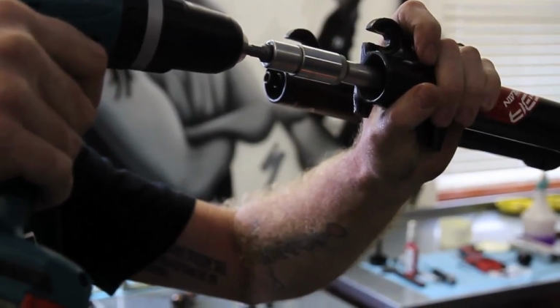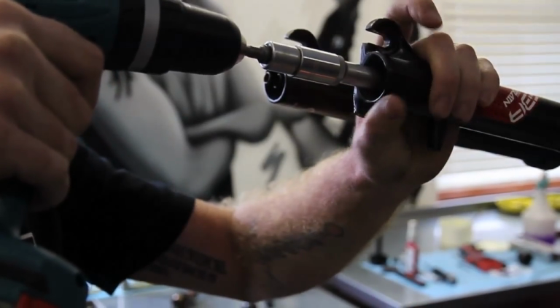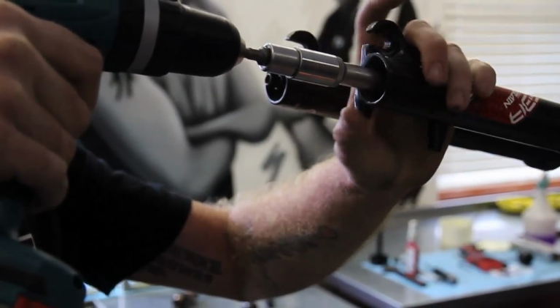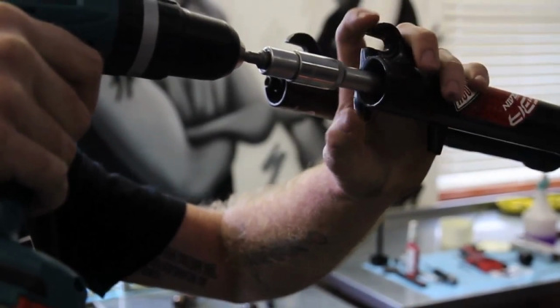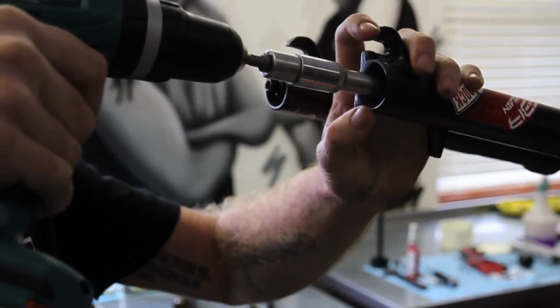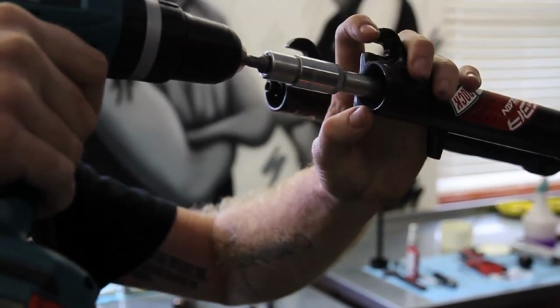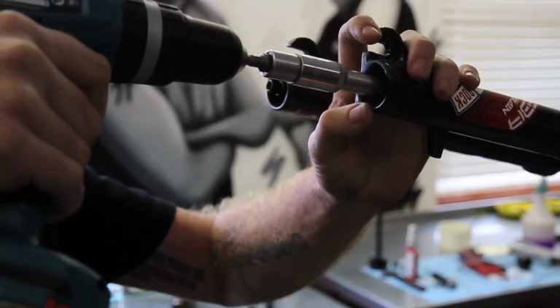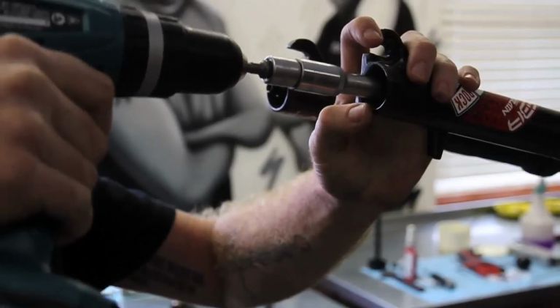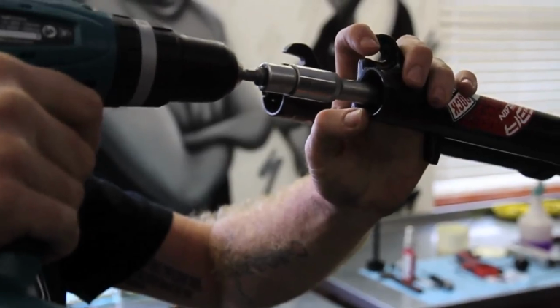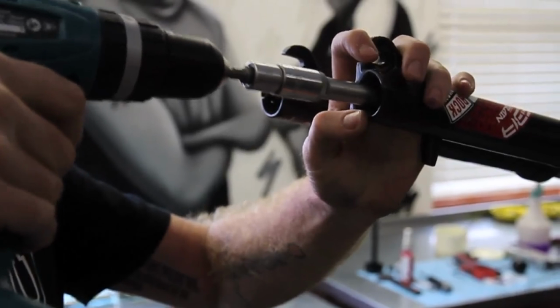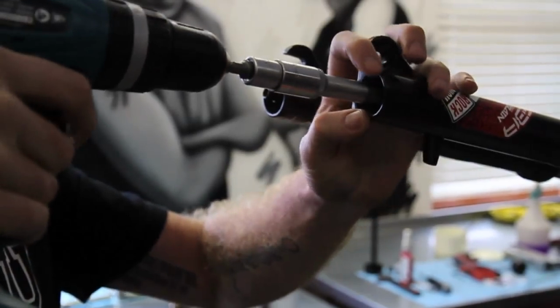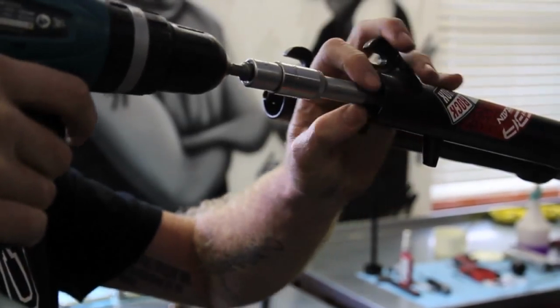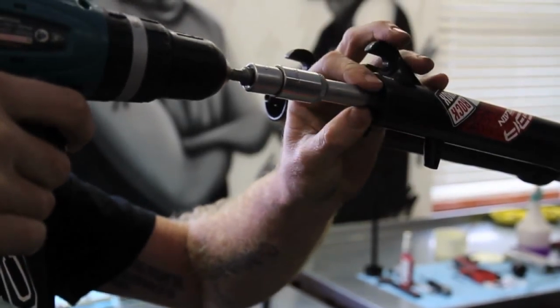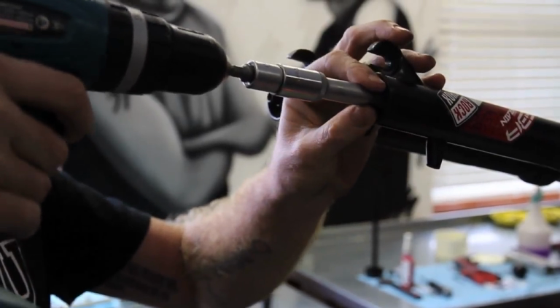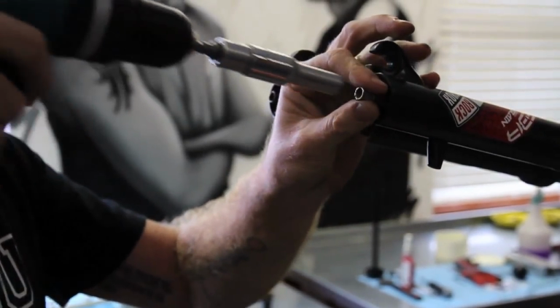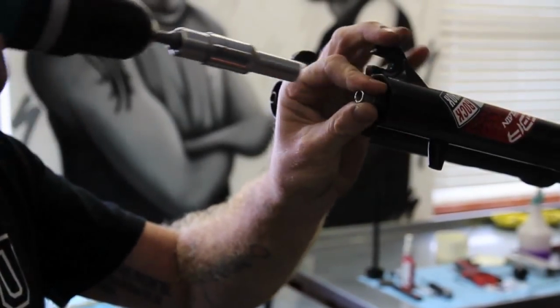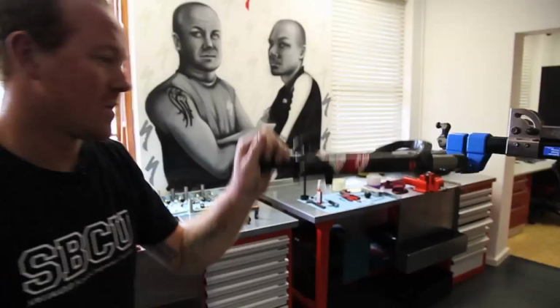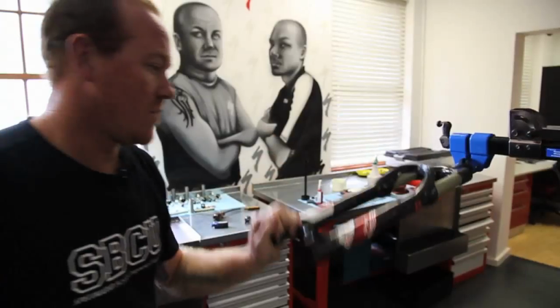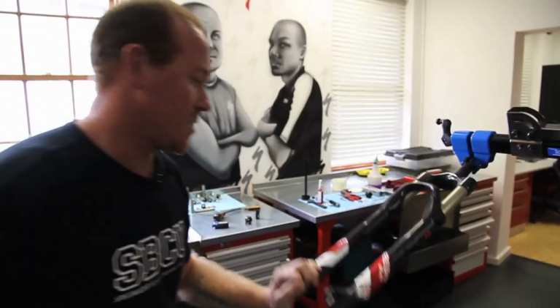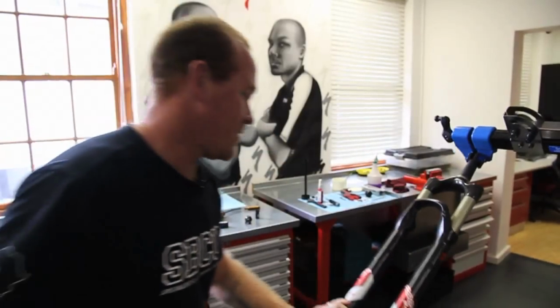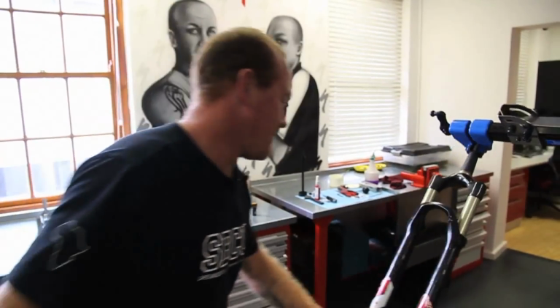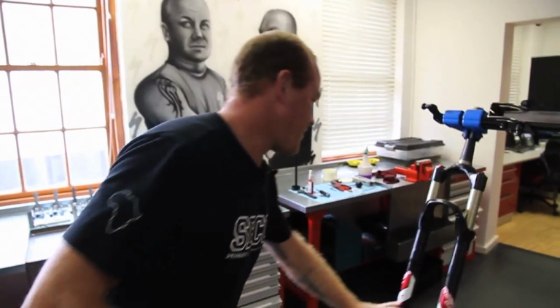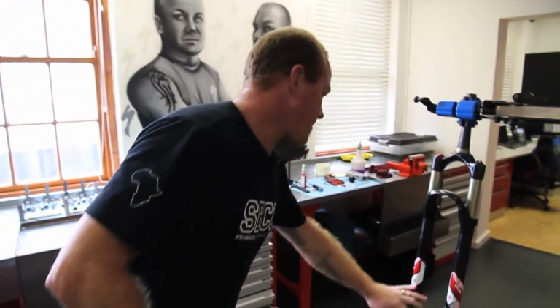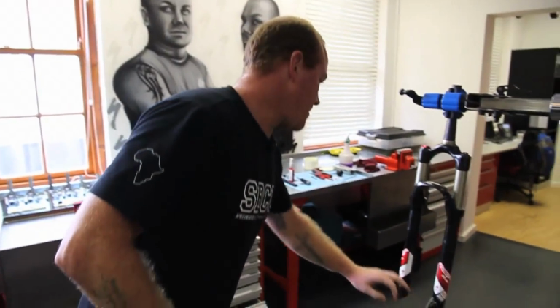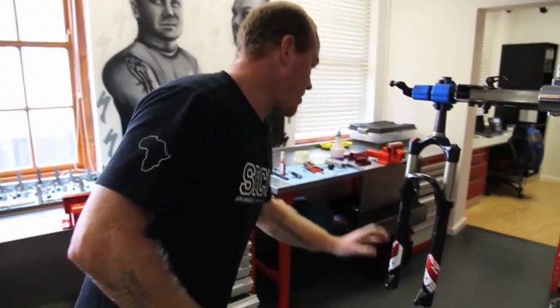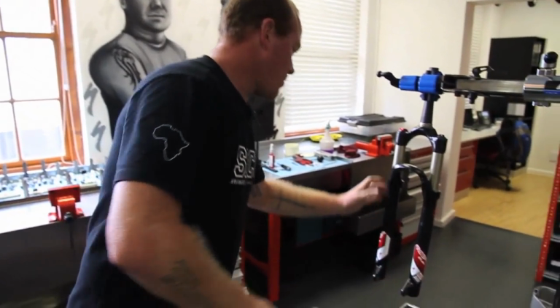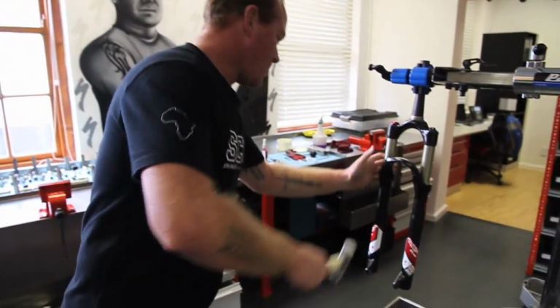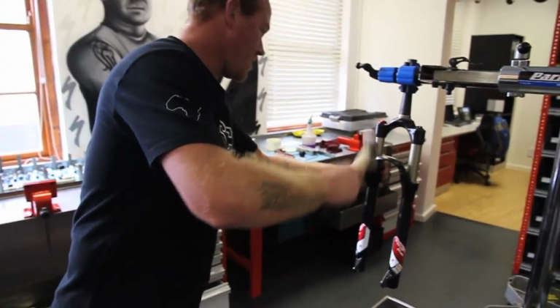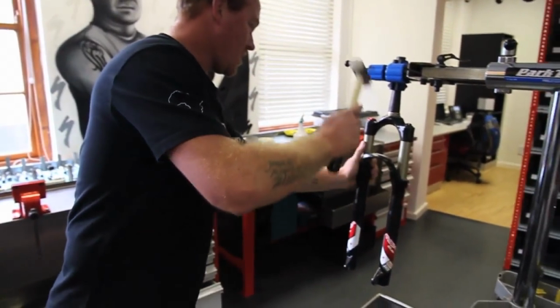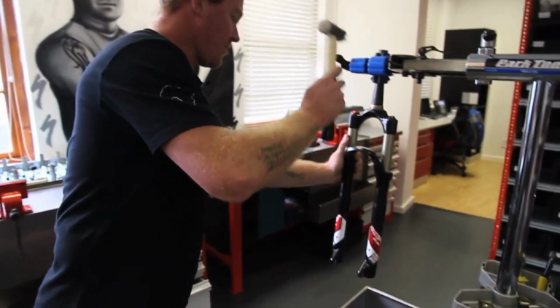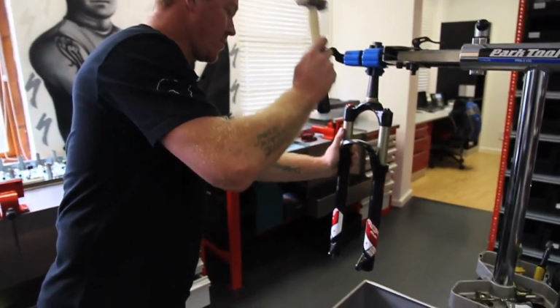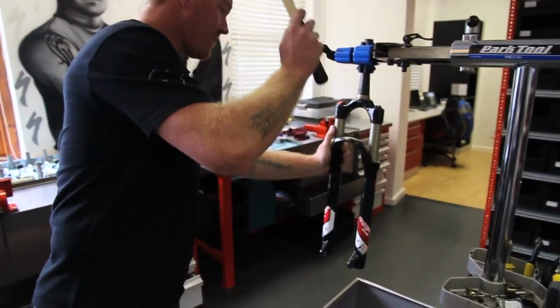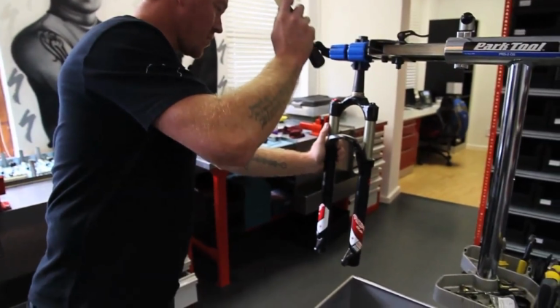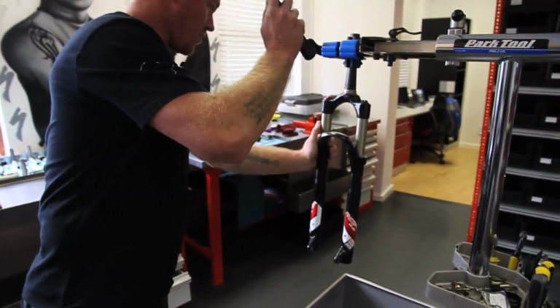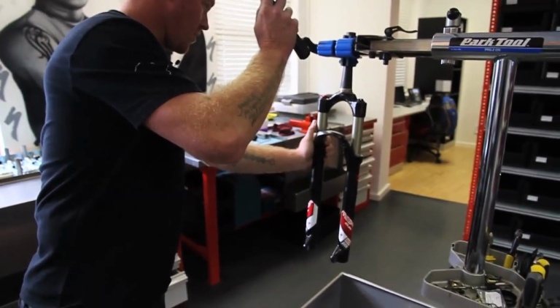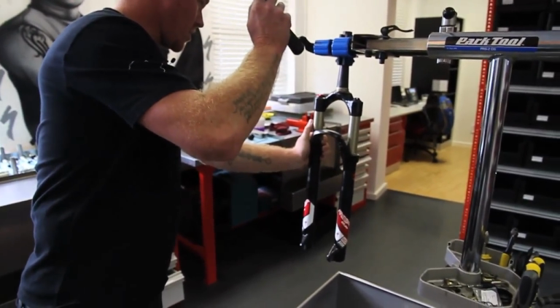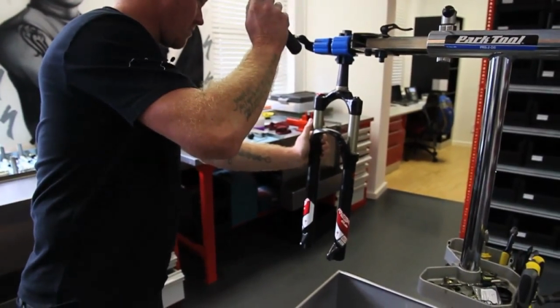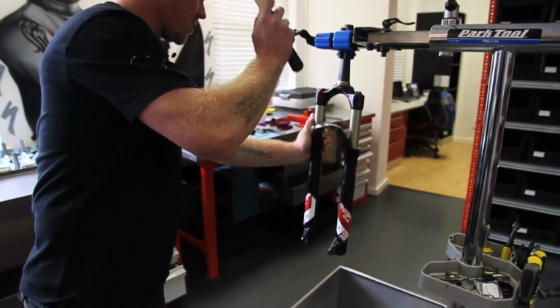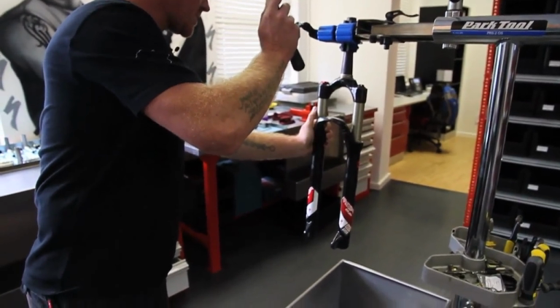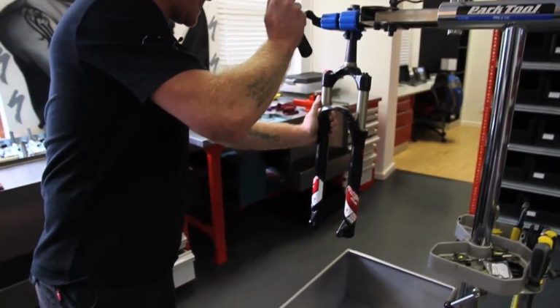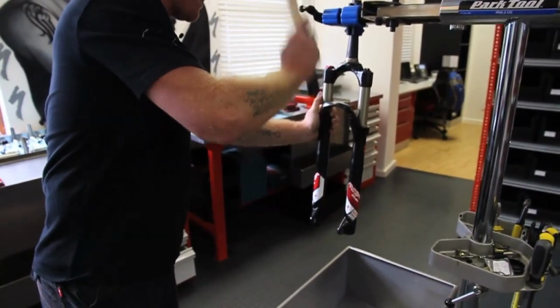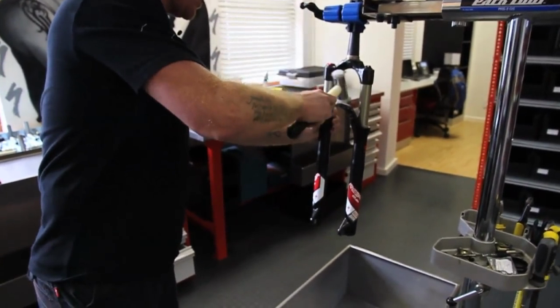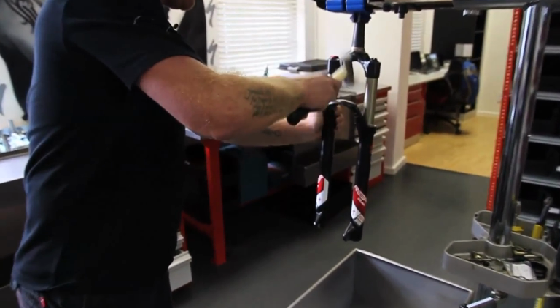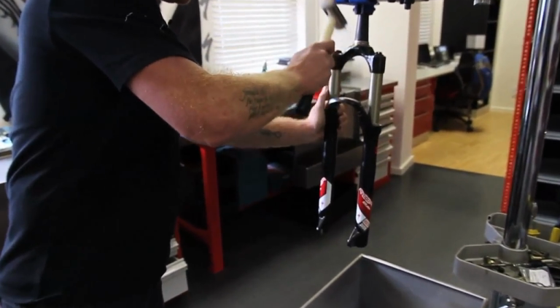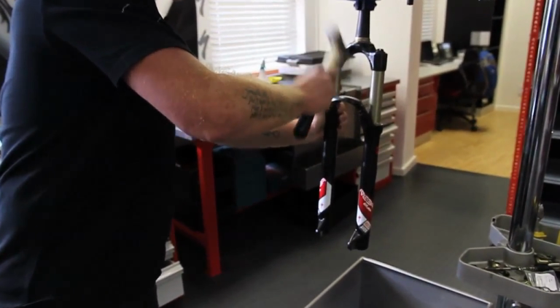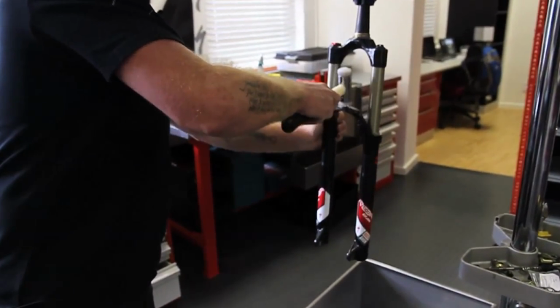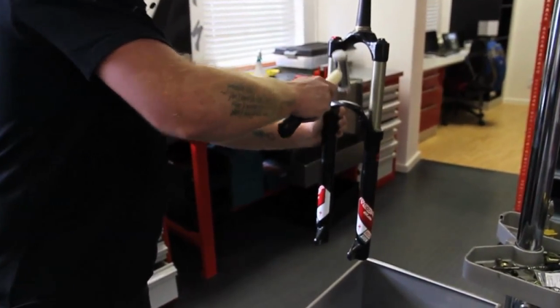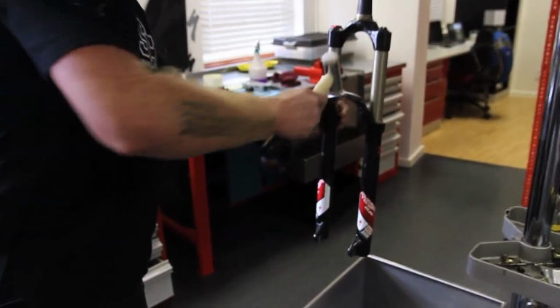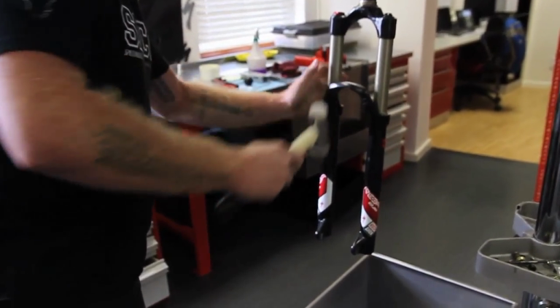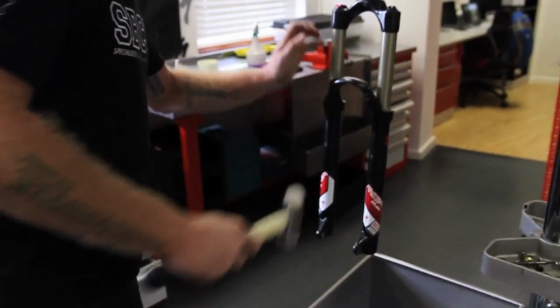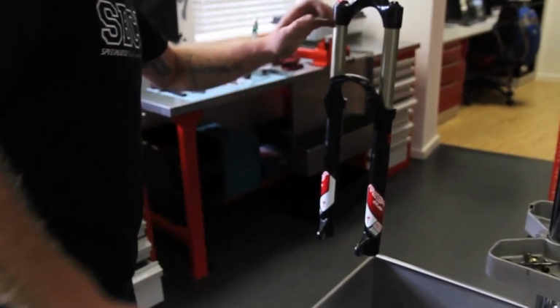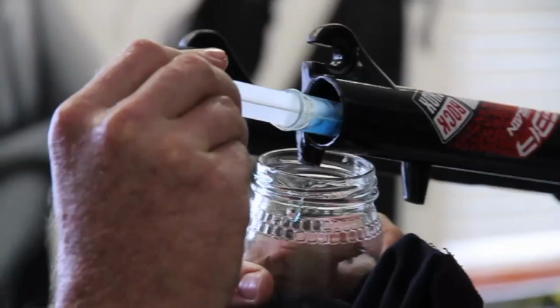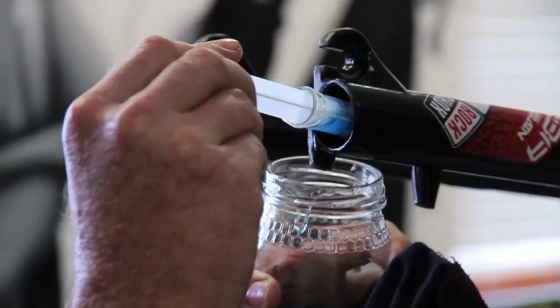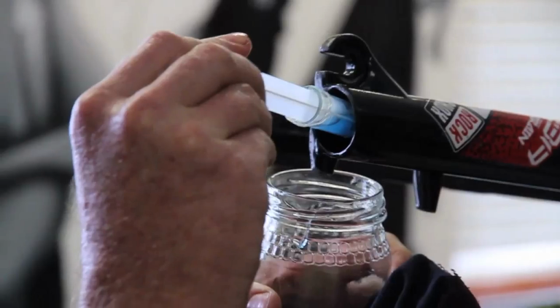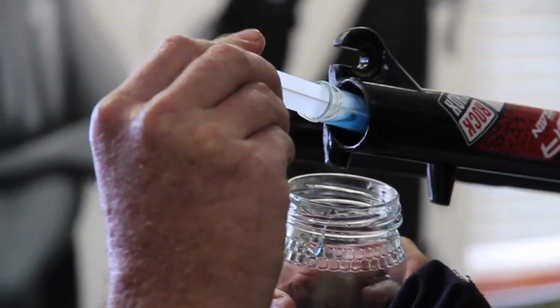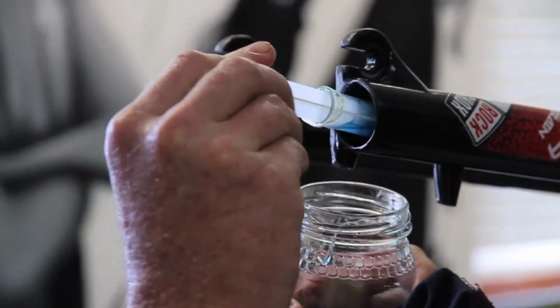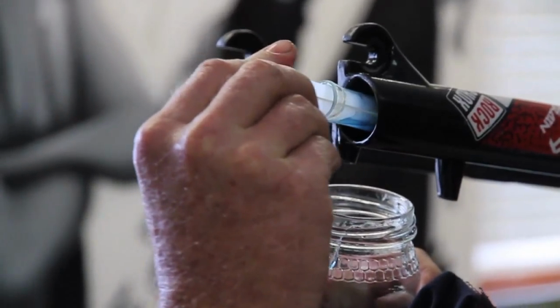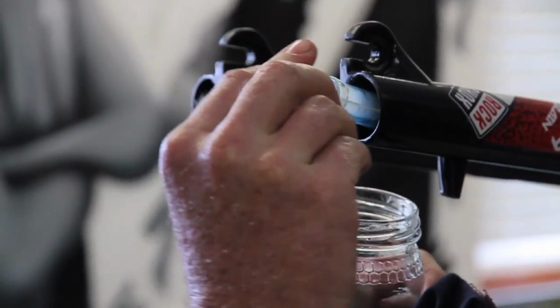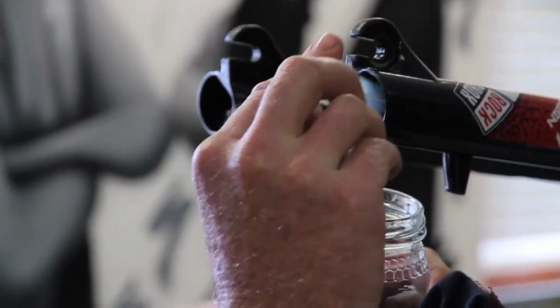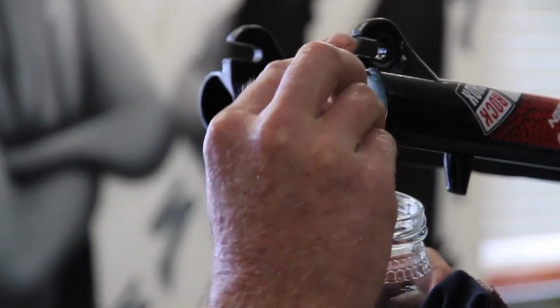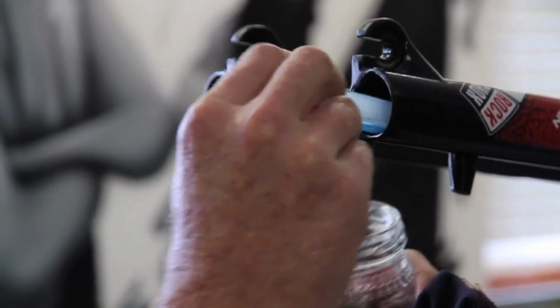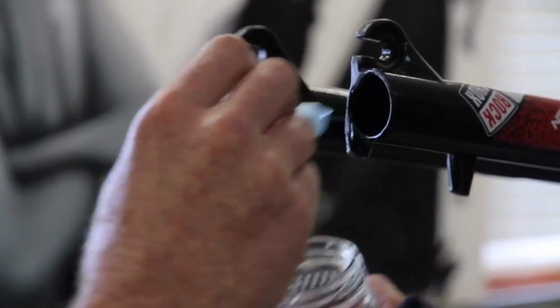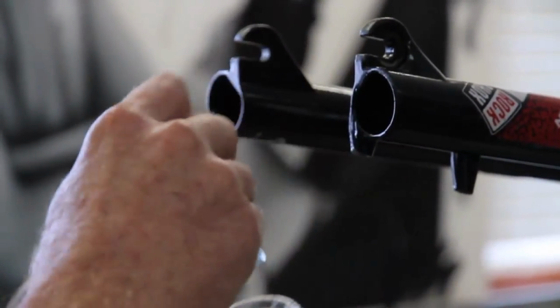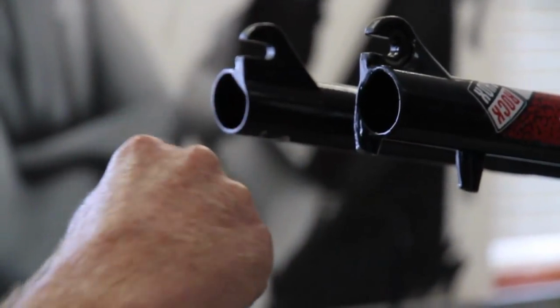The 25-hour service consists of your lower legs being pulled off, cleaned out, an oil bath gets done, and fresh oil gets put in.